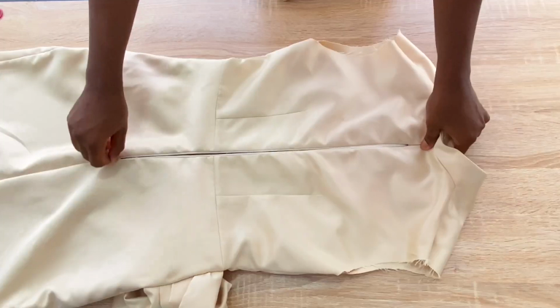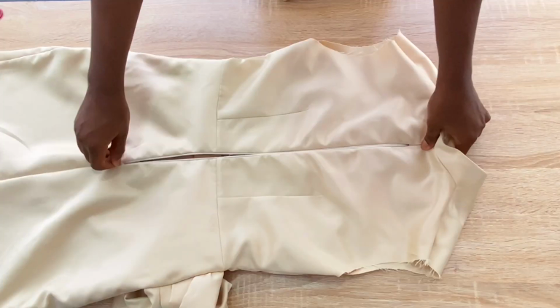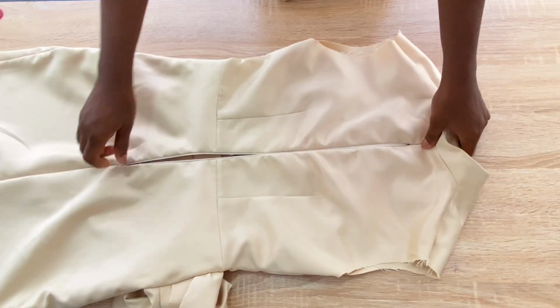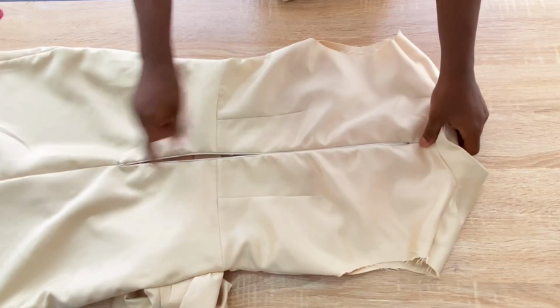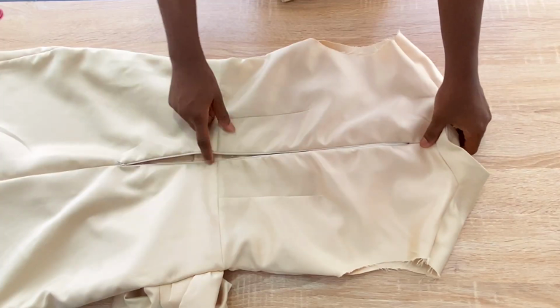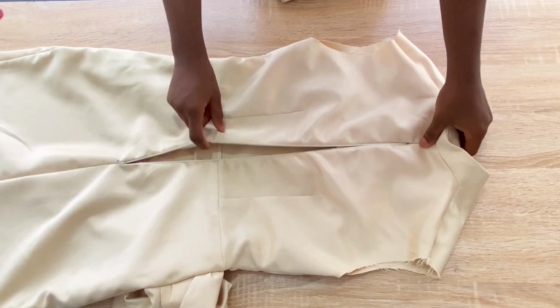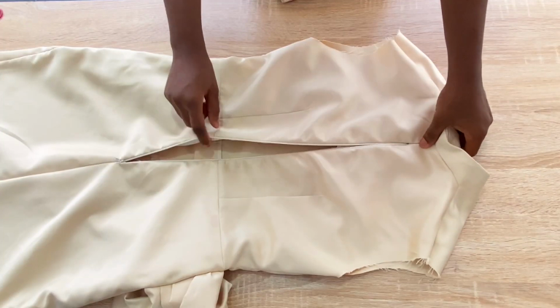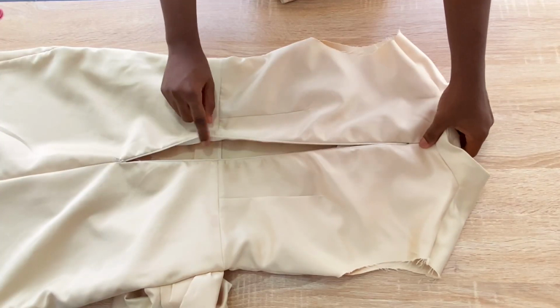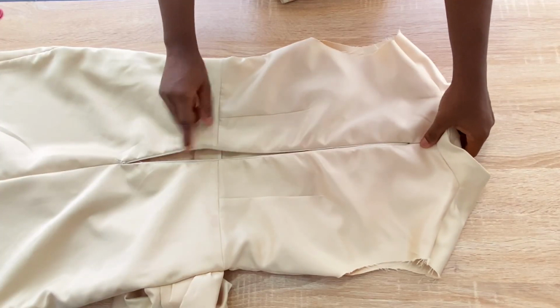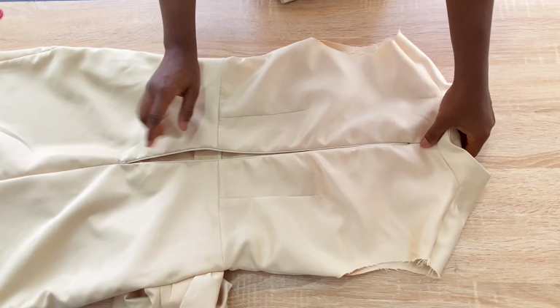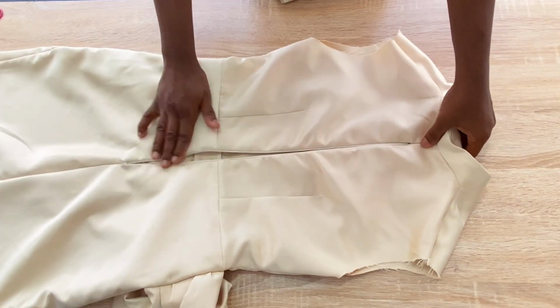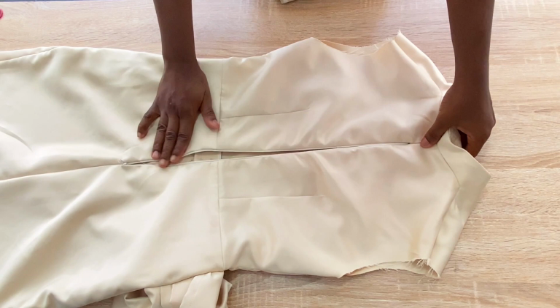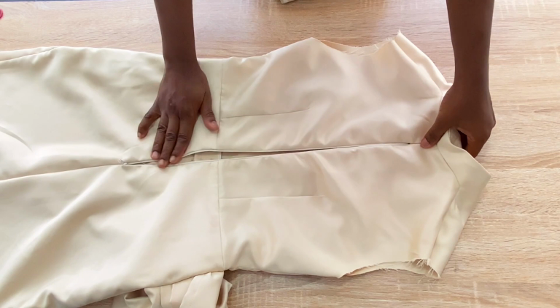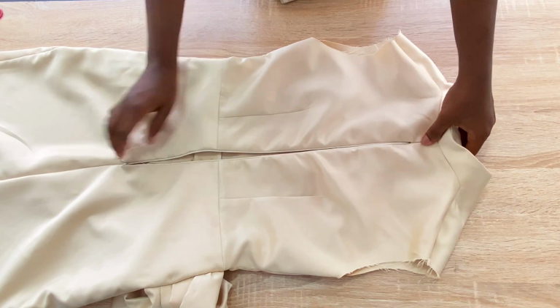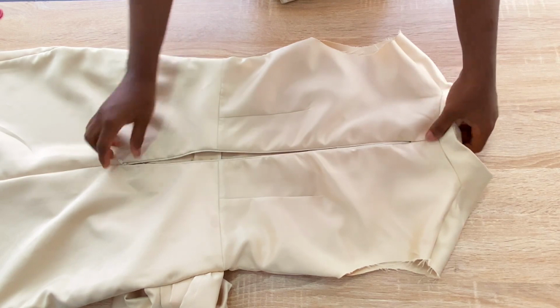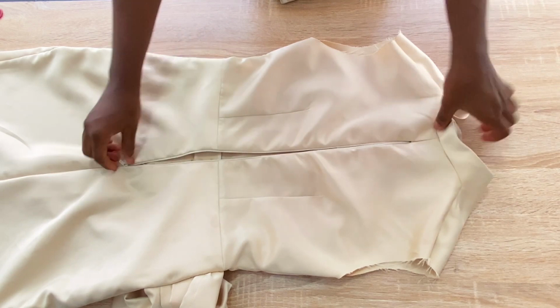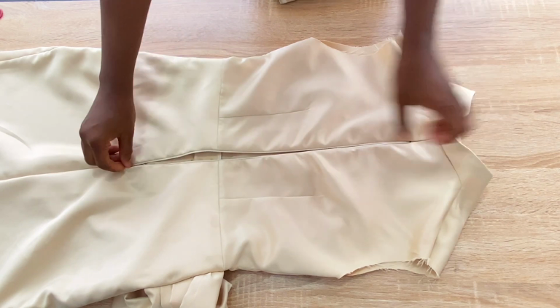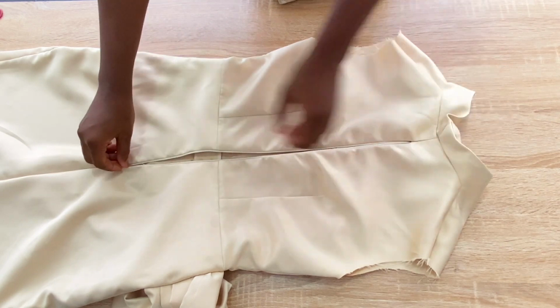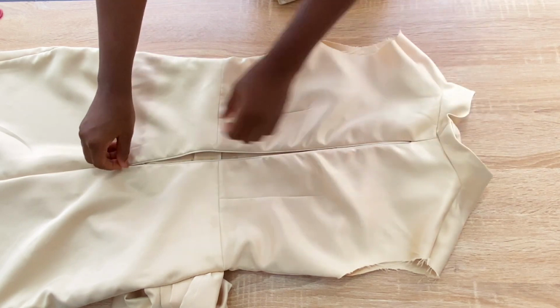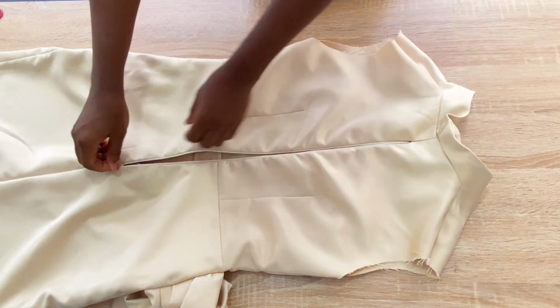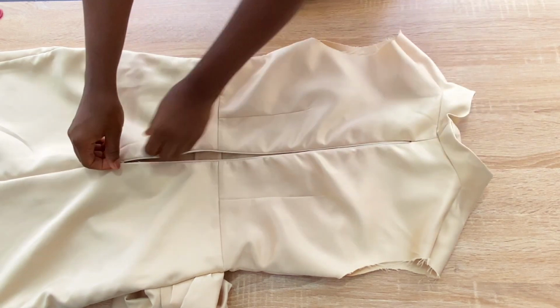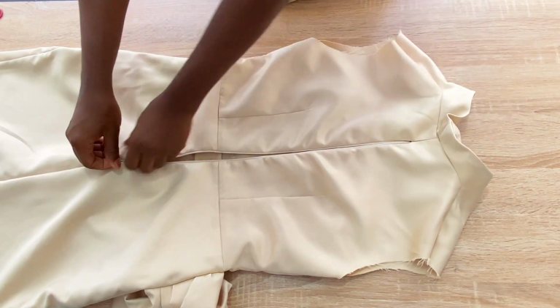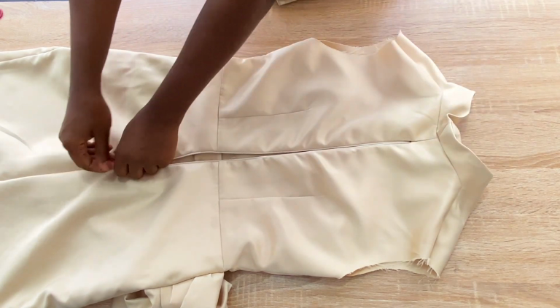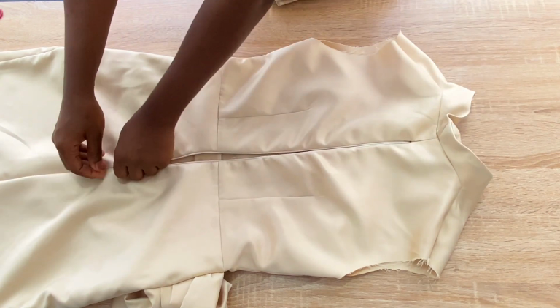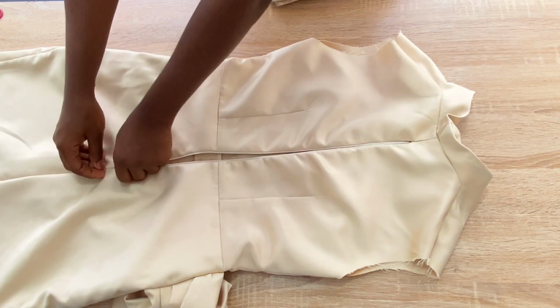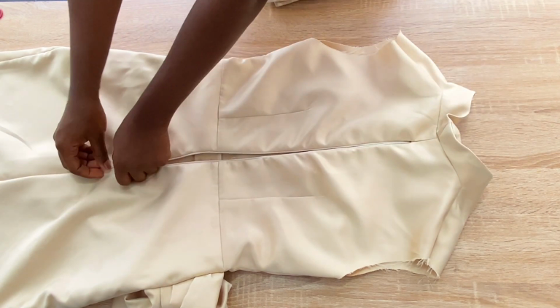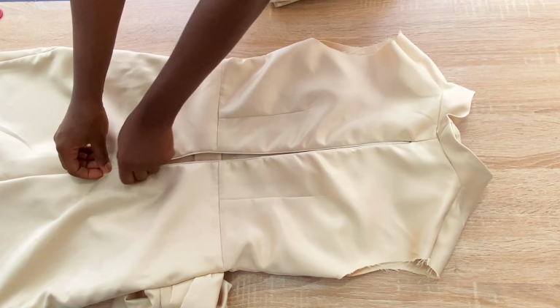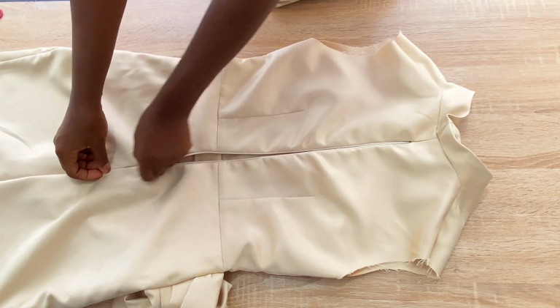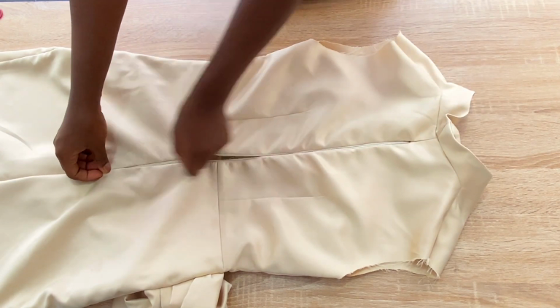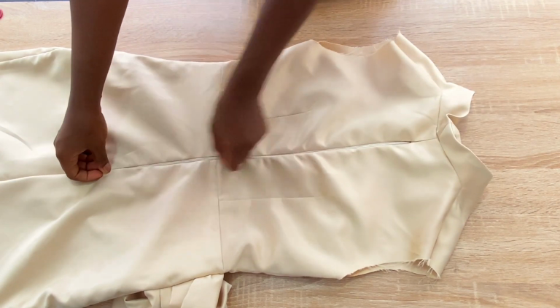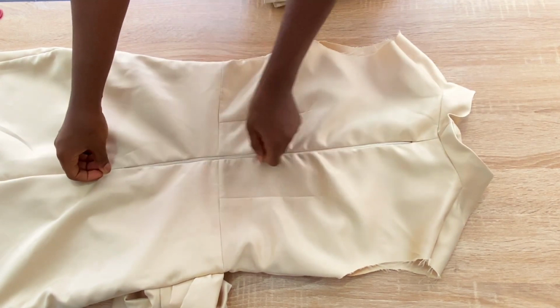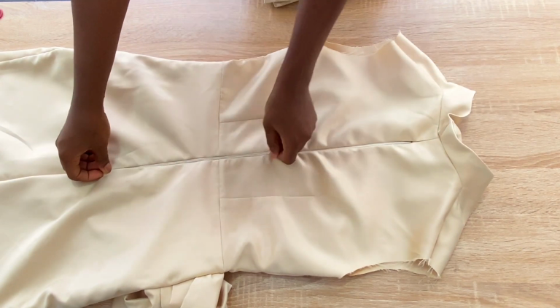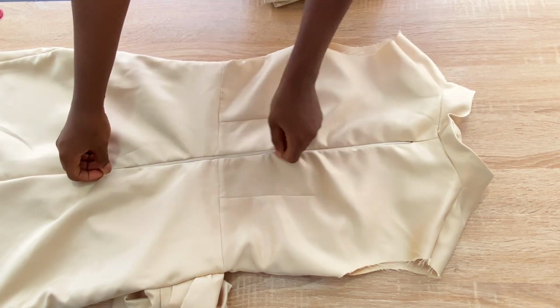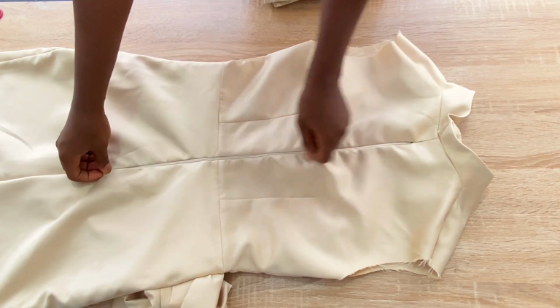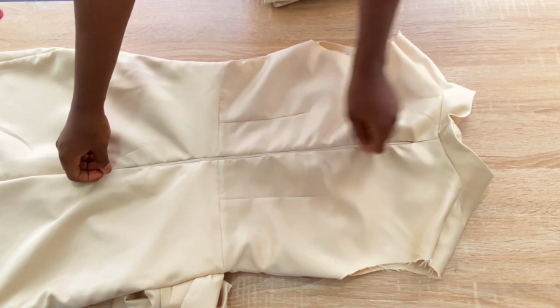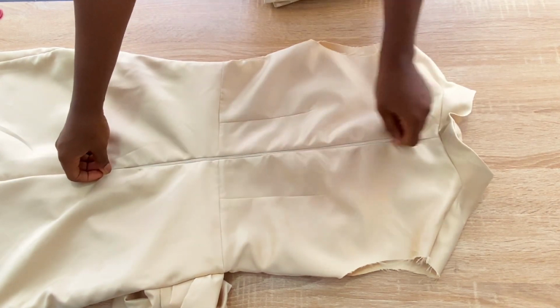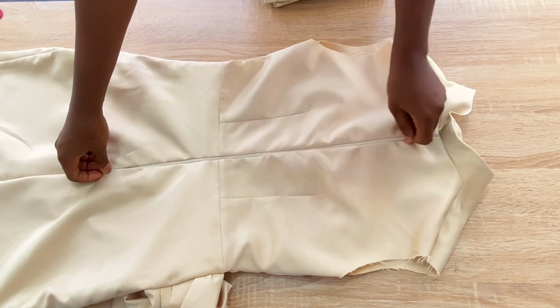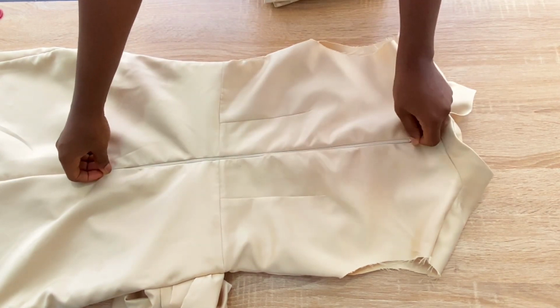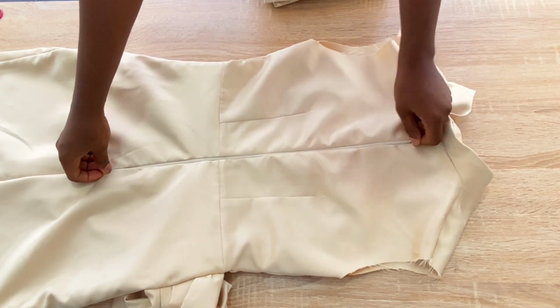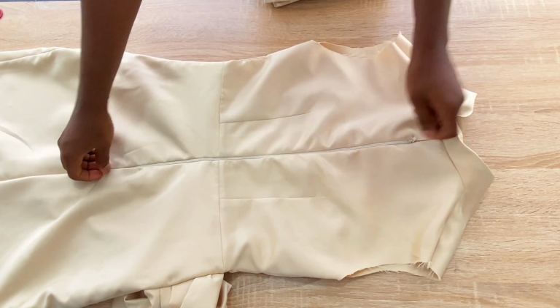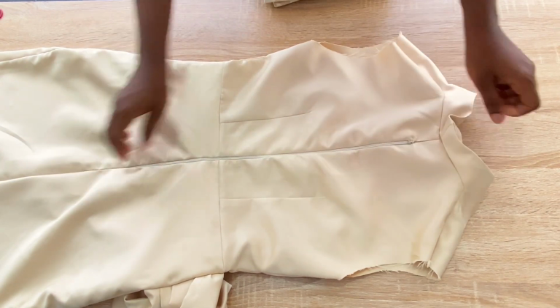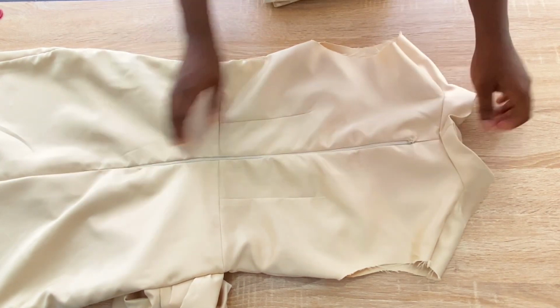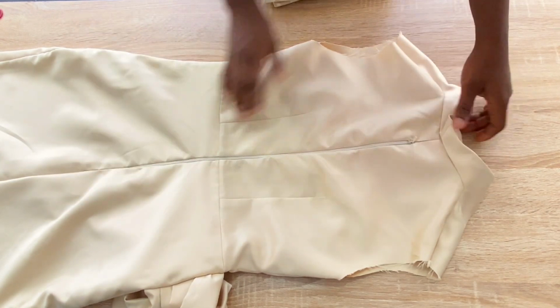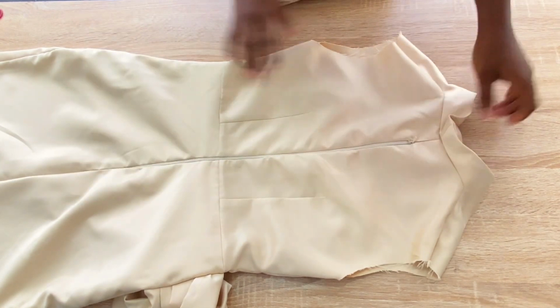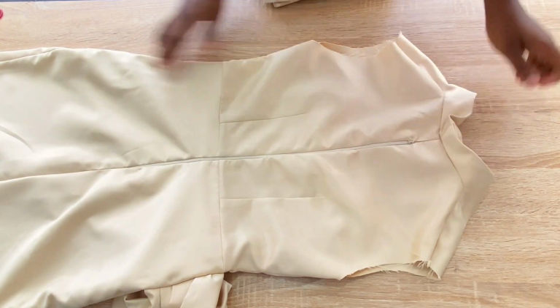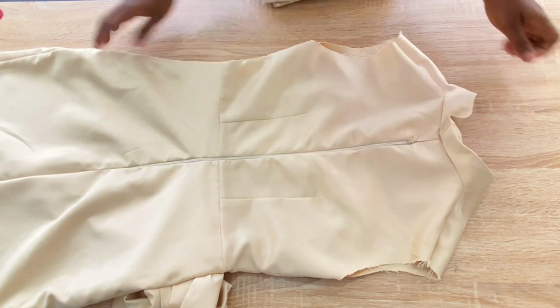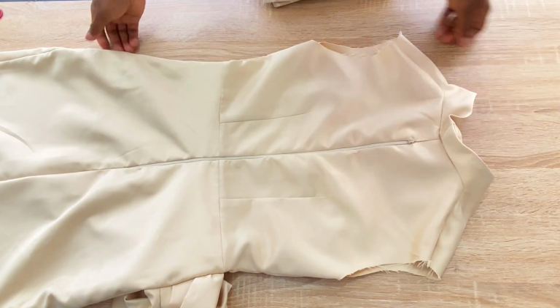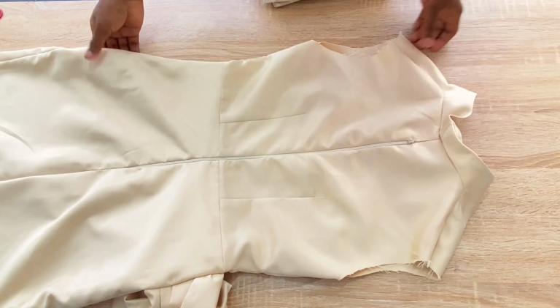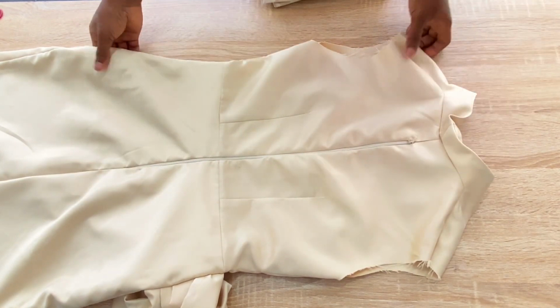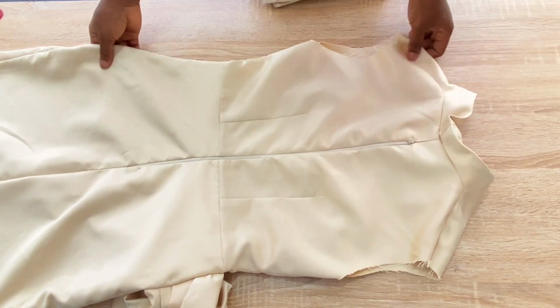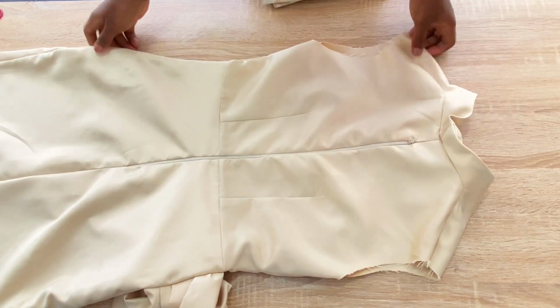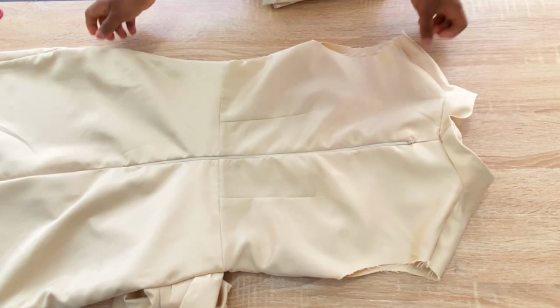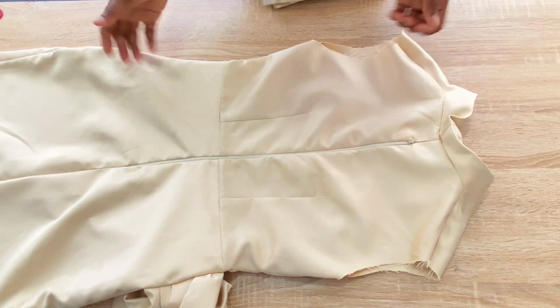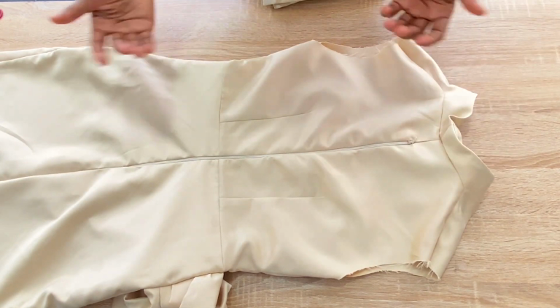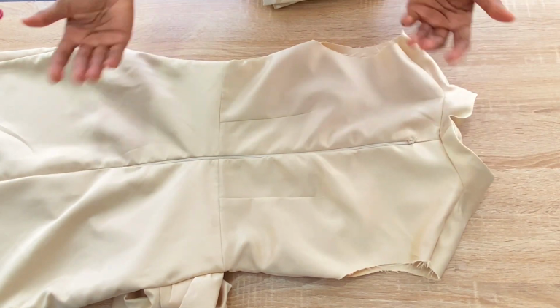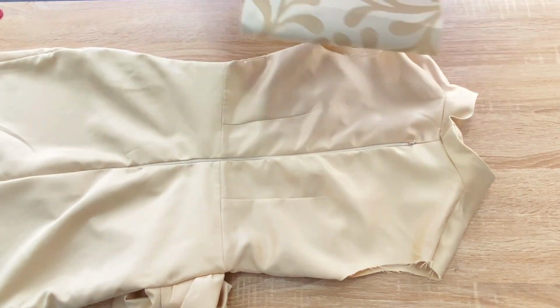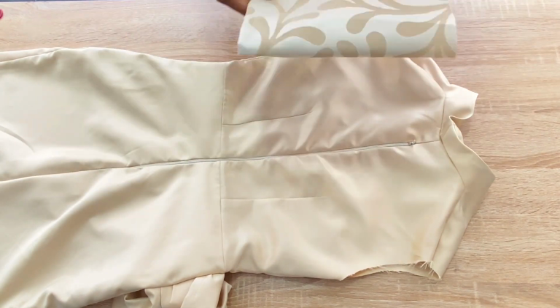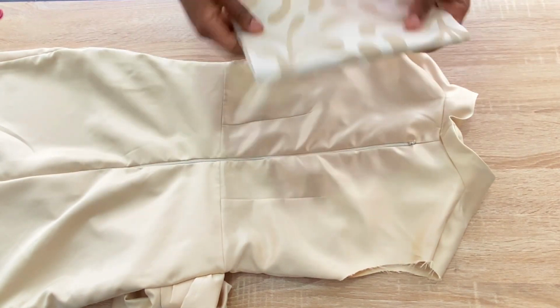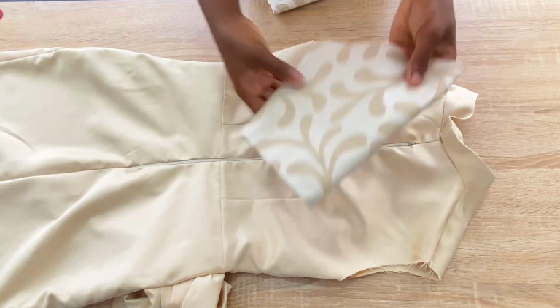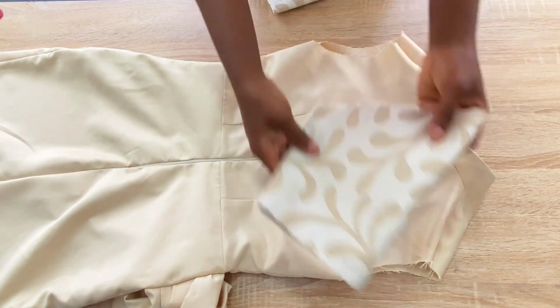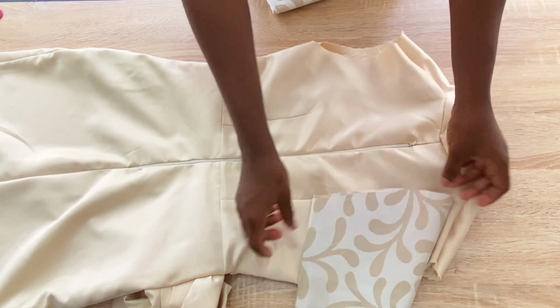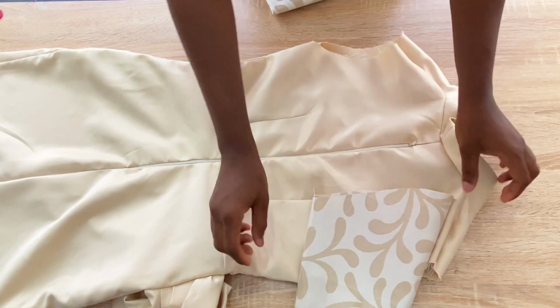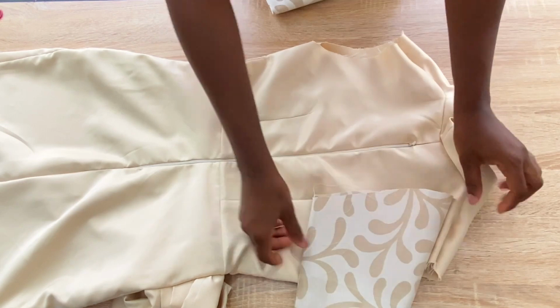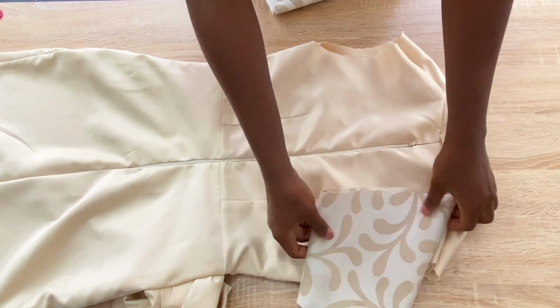I'm done fixing the zip to the back of the dress, and the last step is to fix in the sleeves.